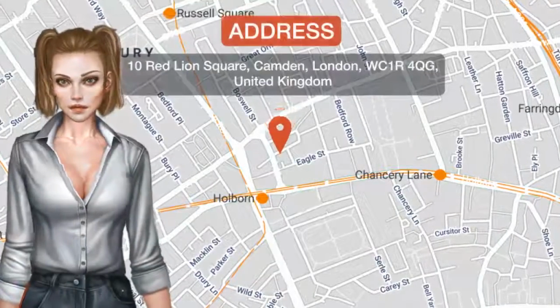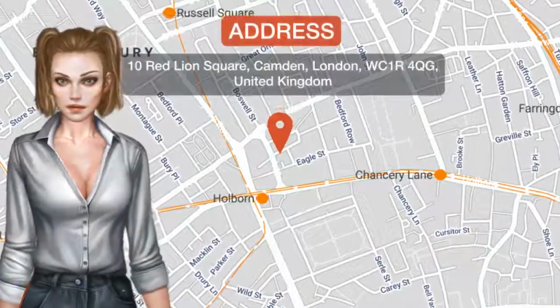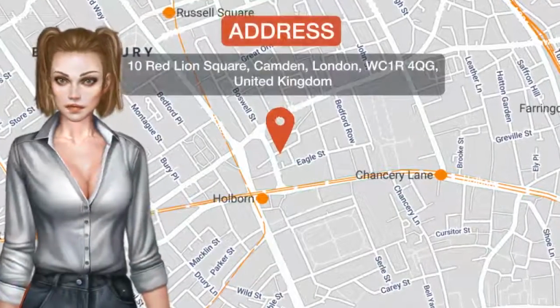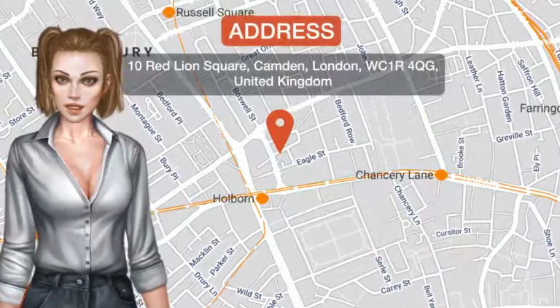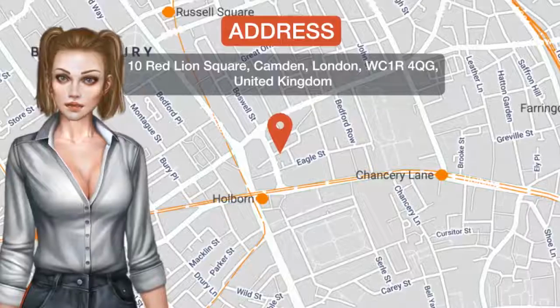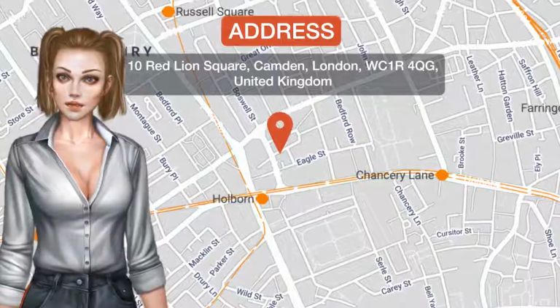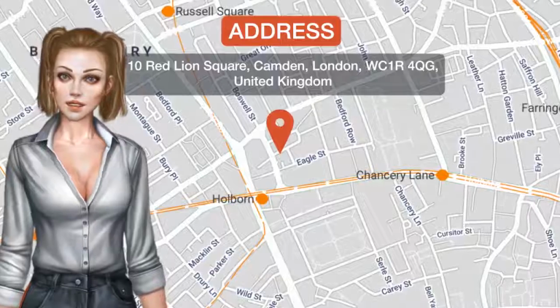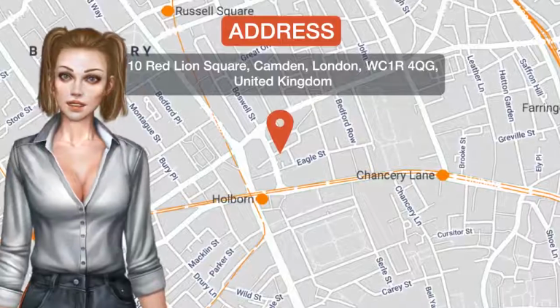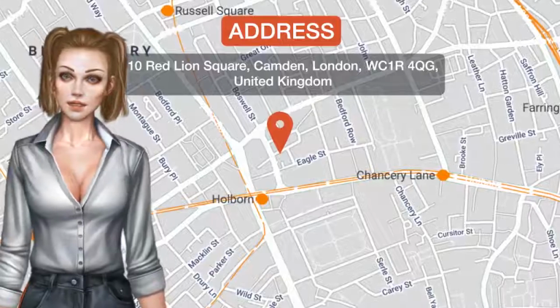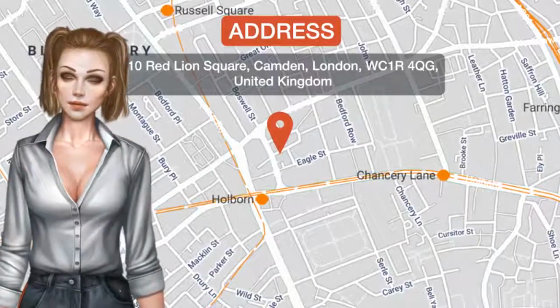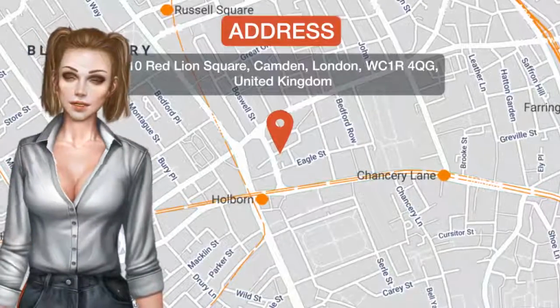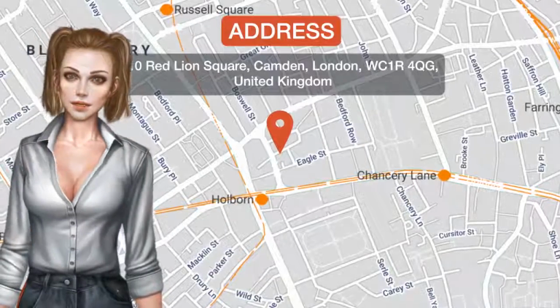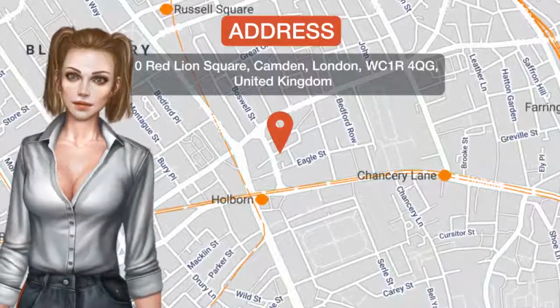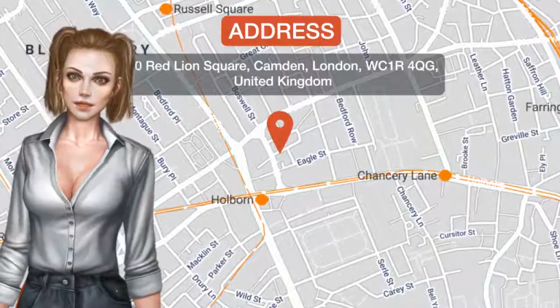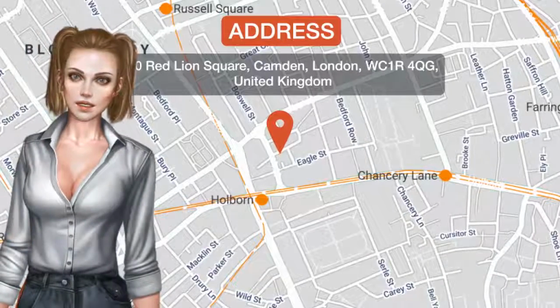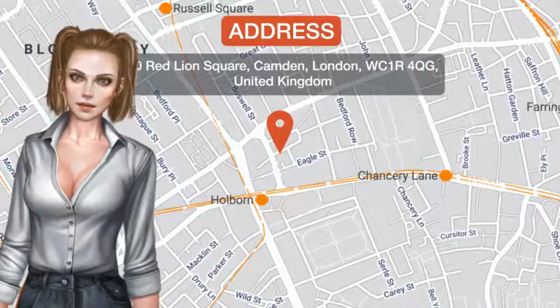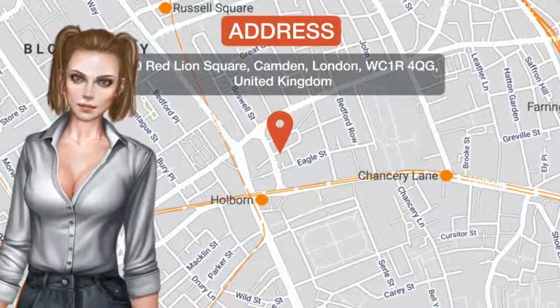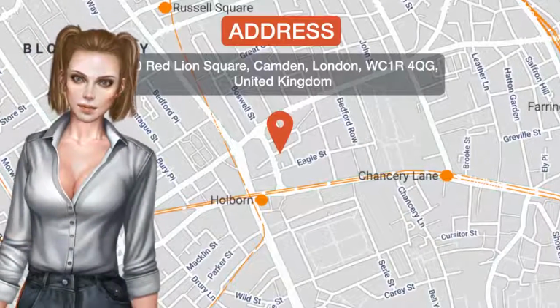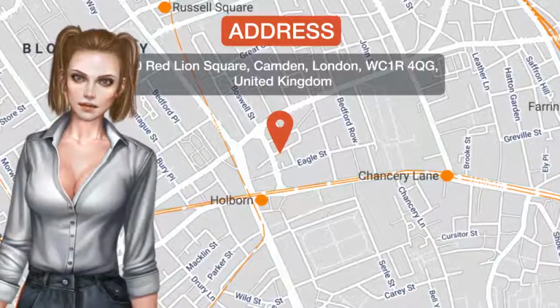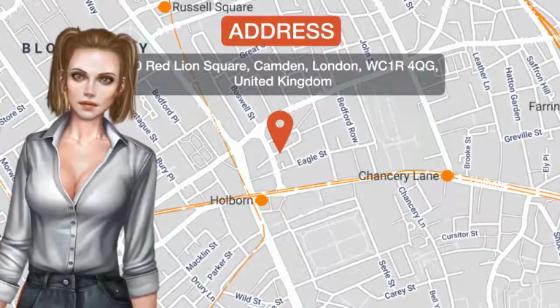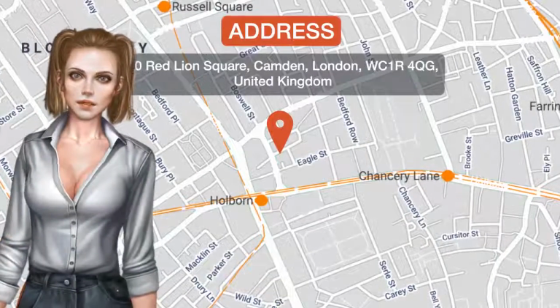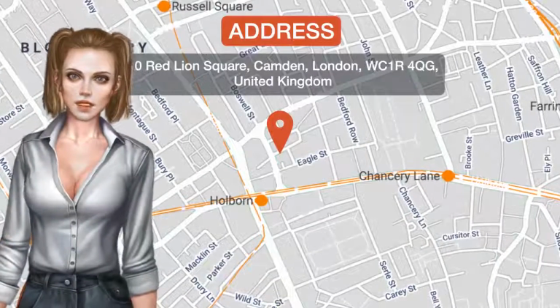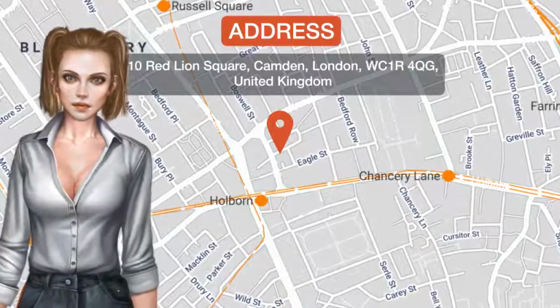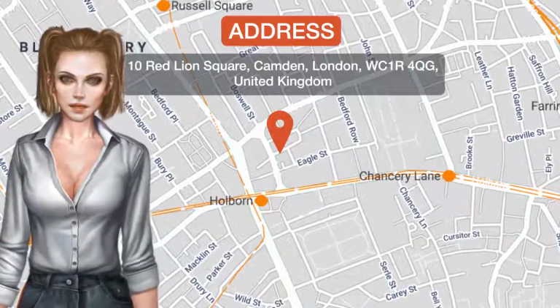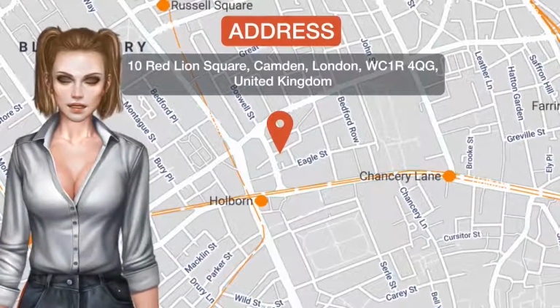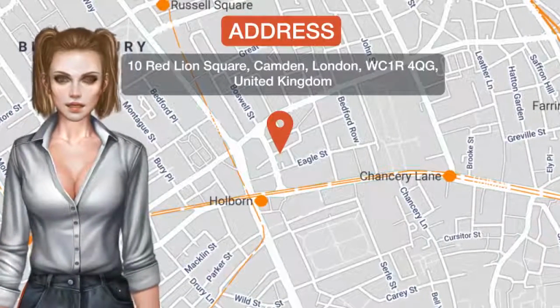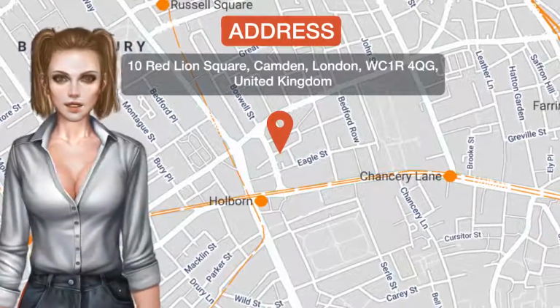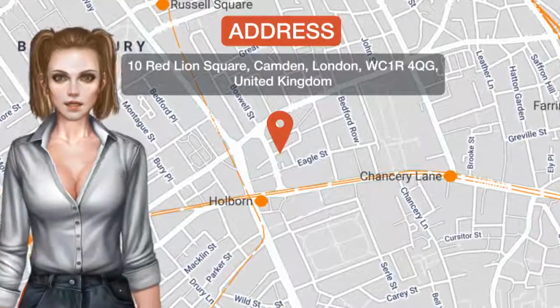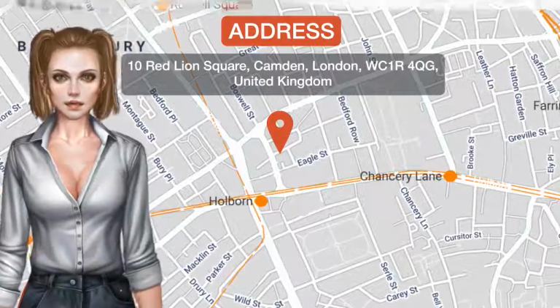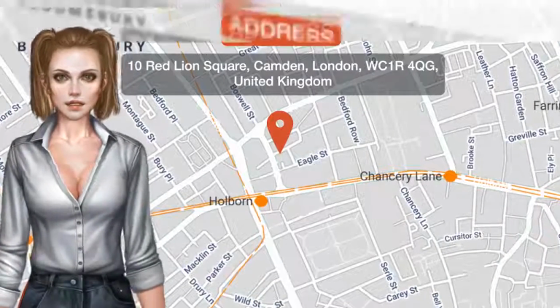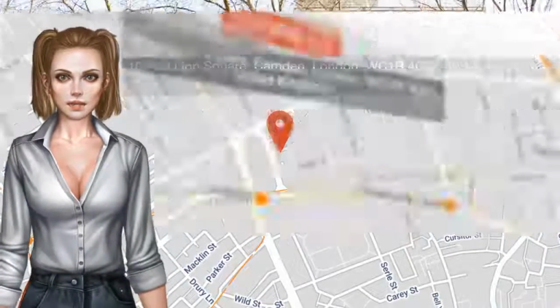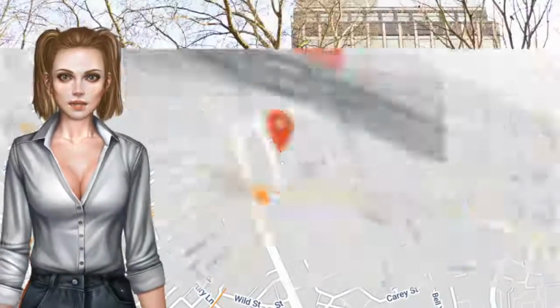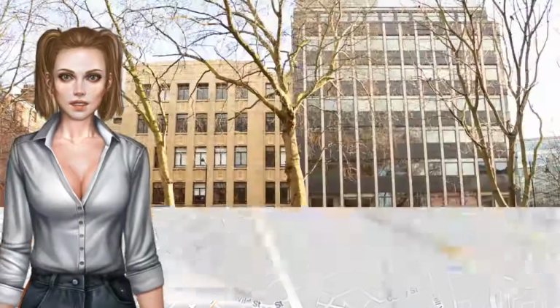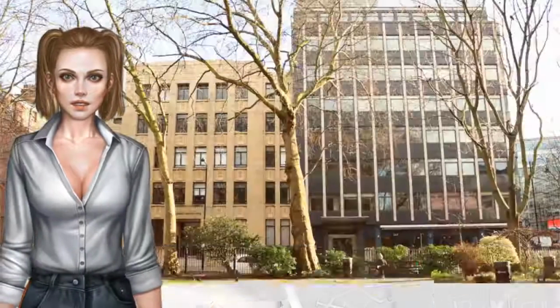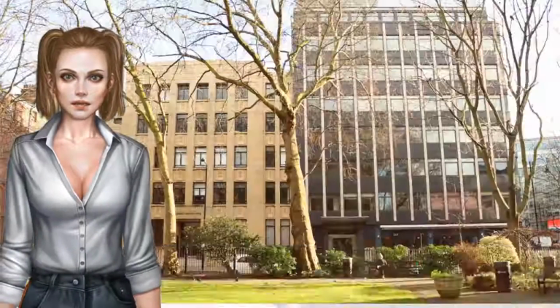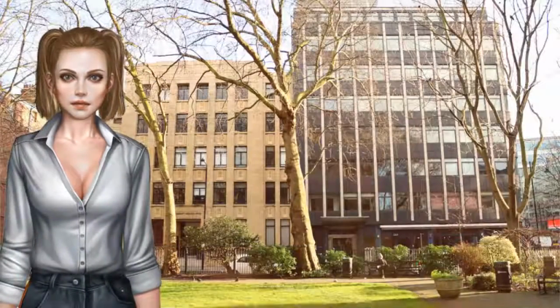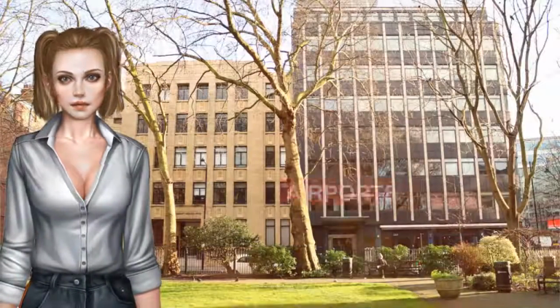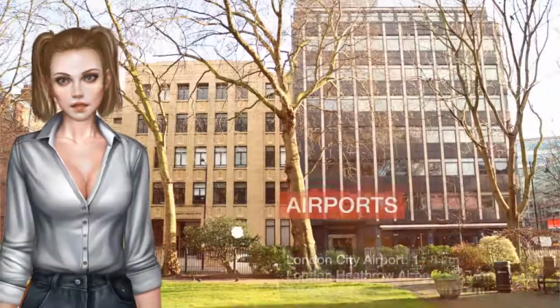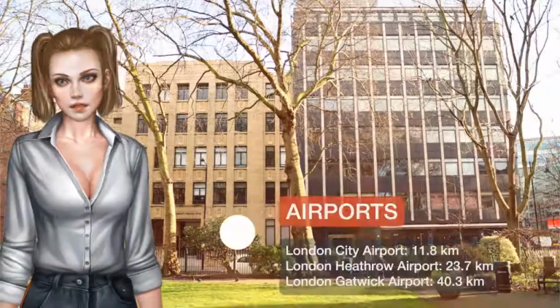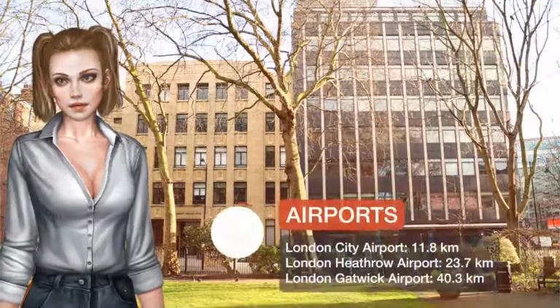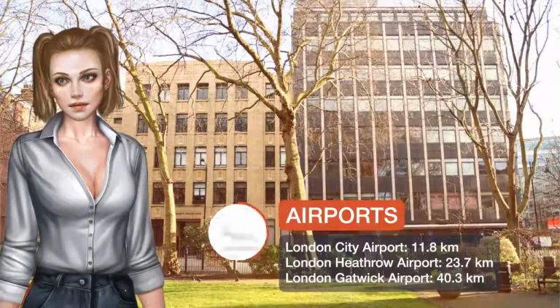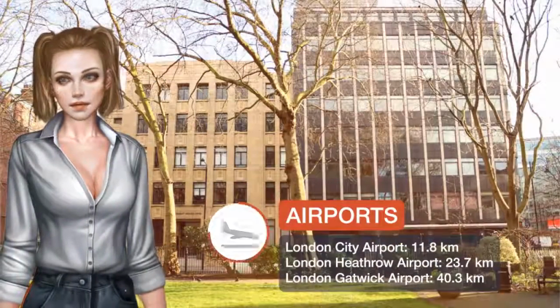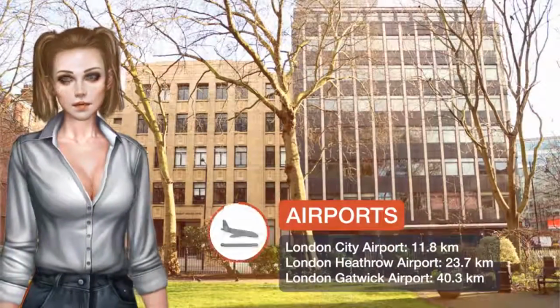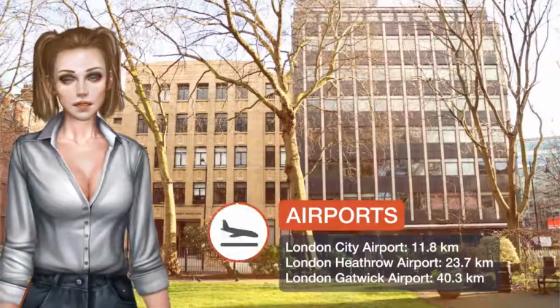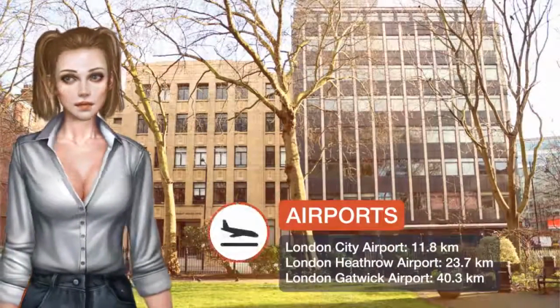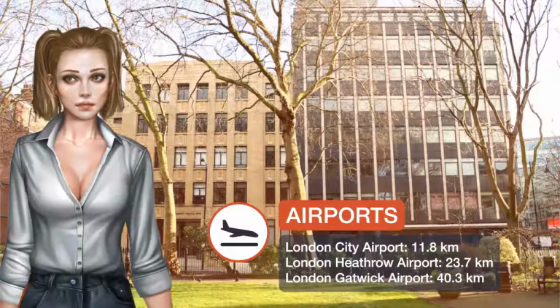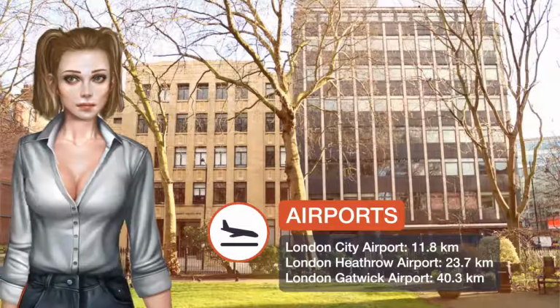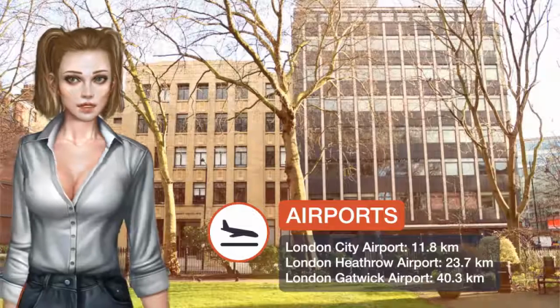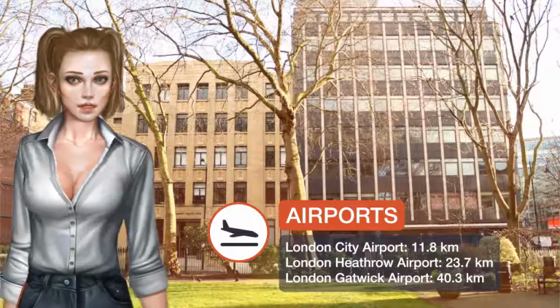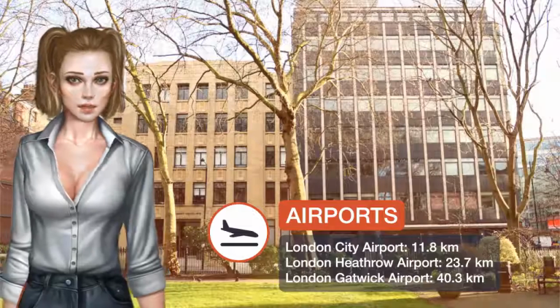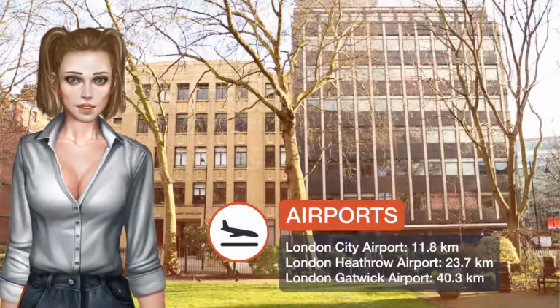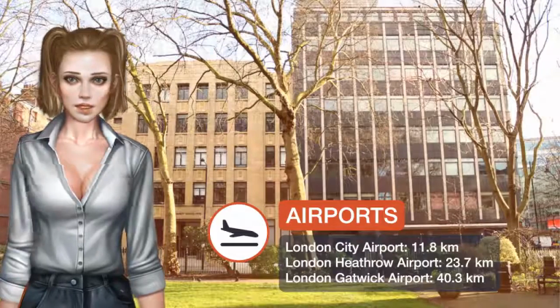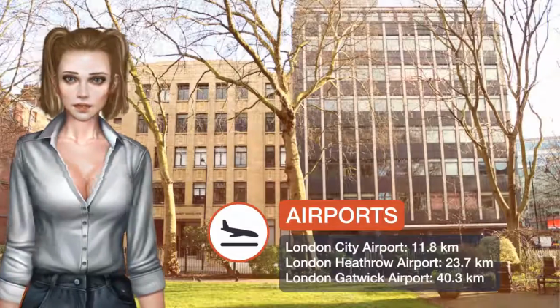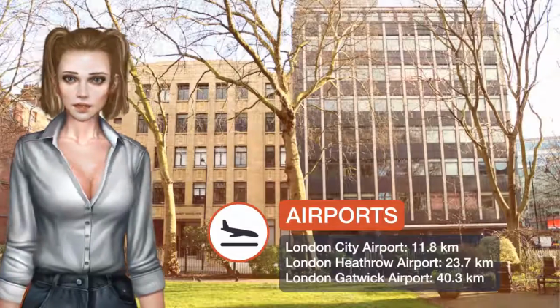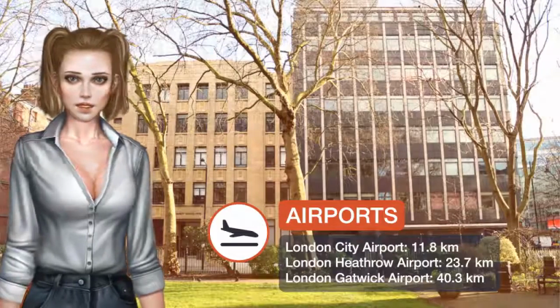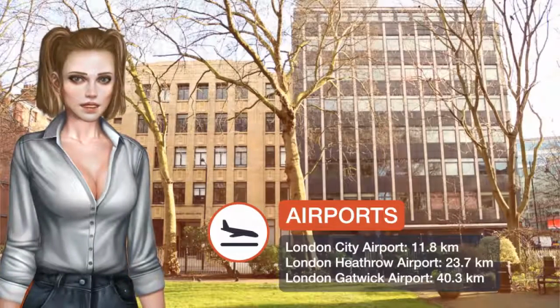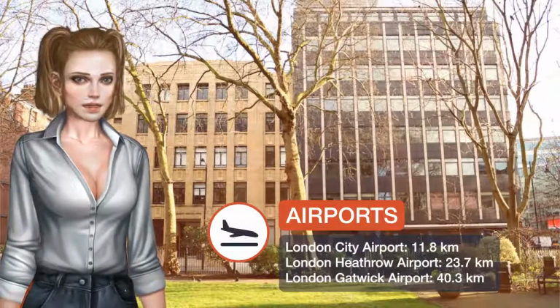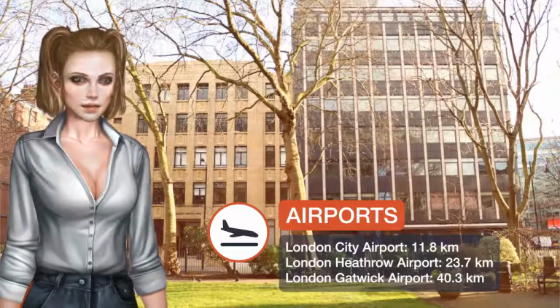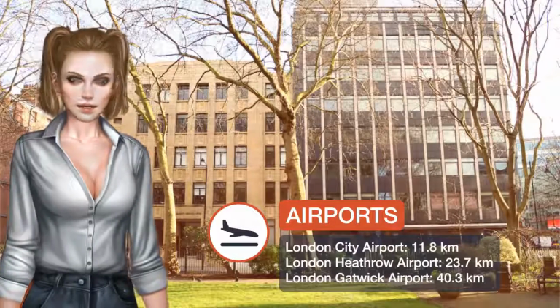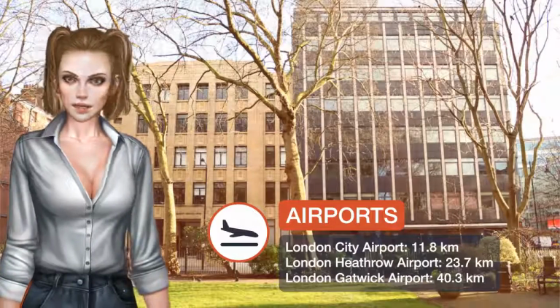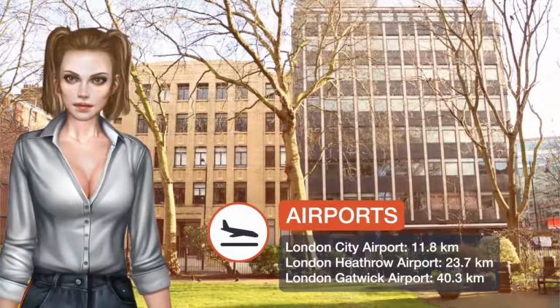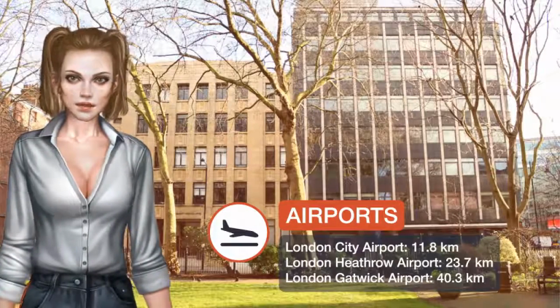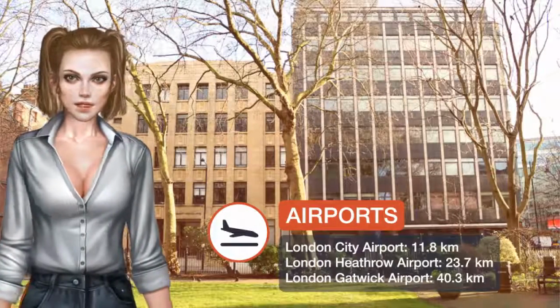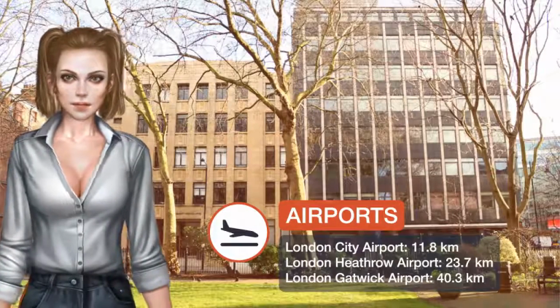One of our best sellers in London, Red Lion Square is located in London. The property is a 10-minute walk from the British Museum.